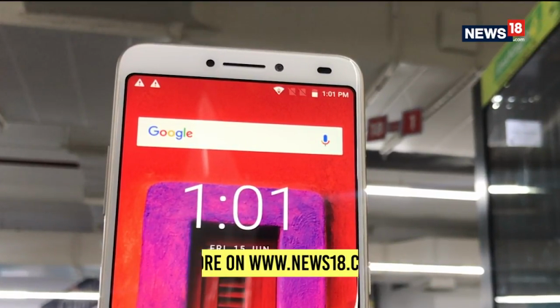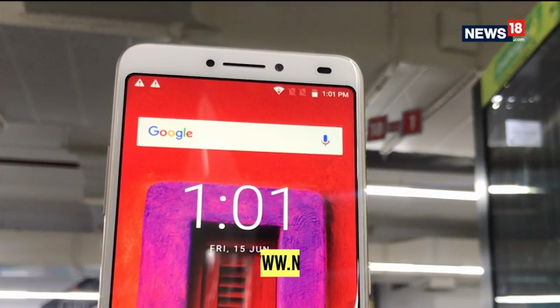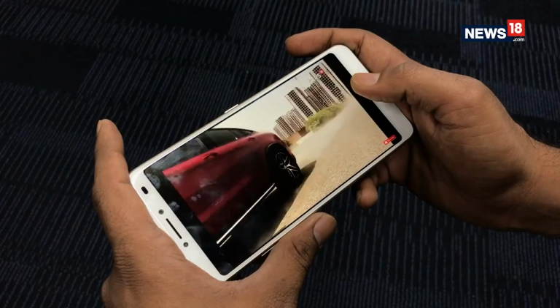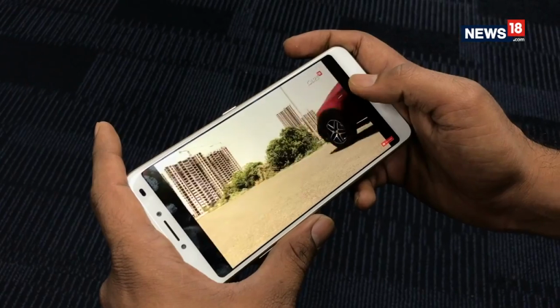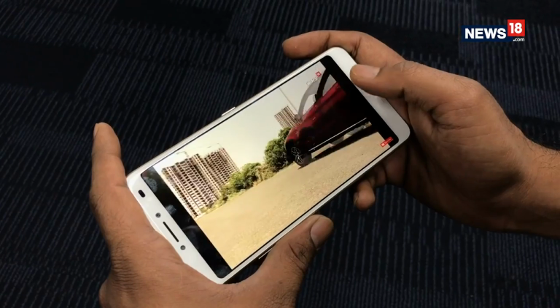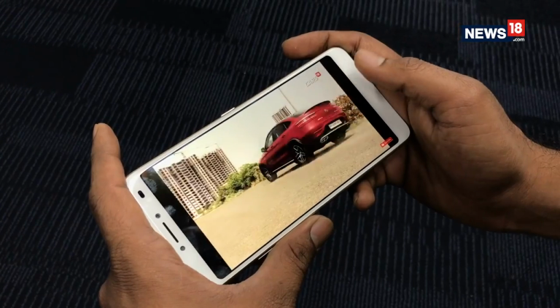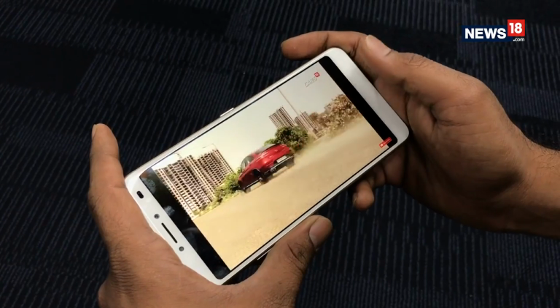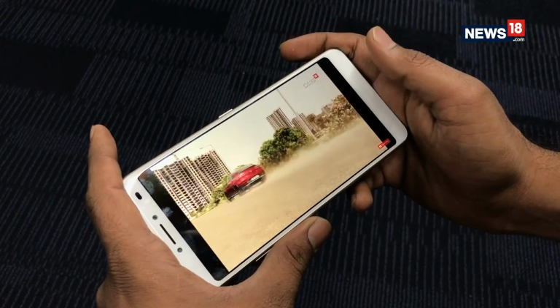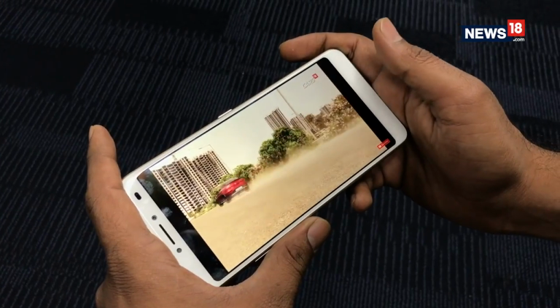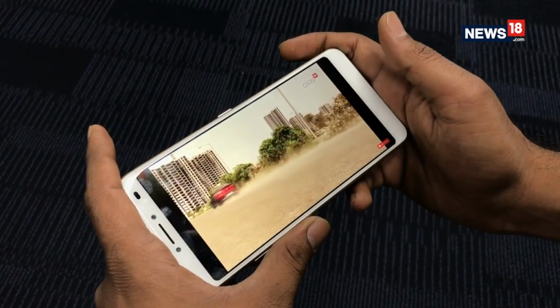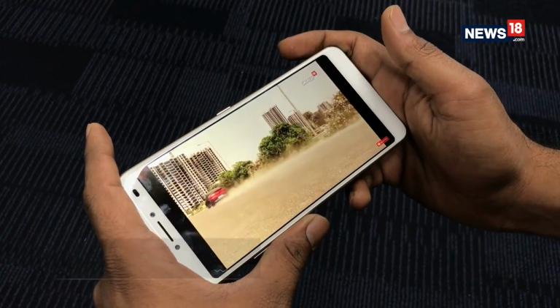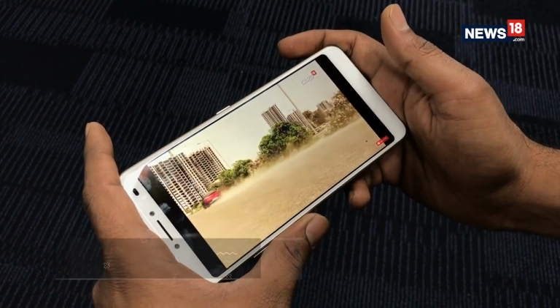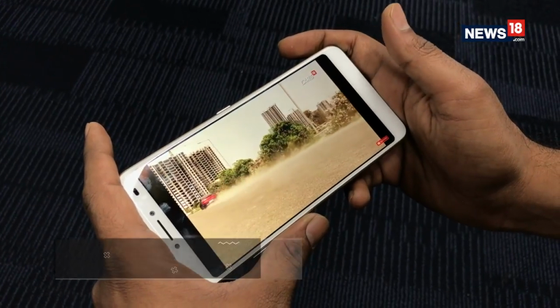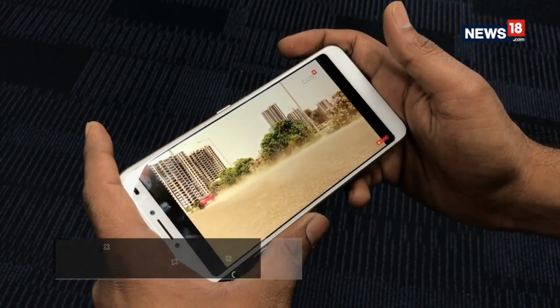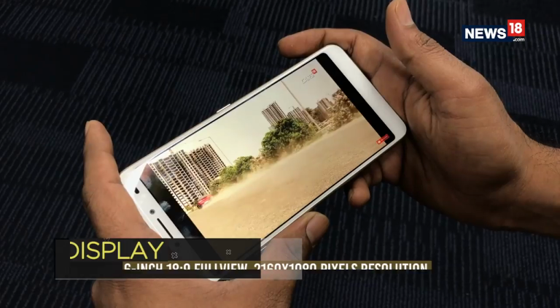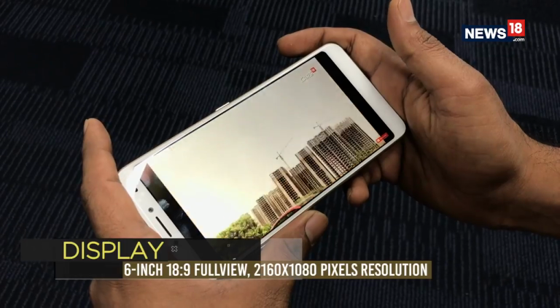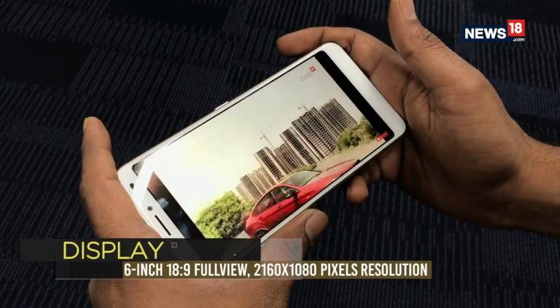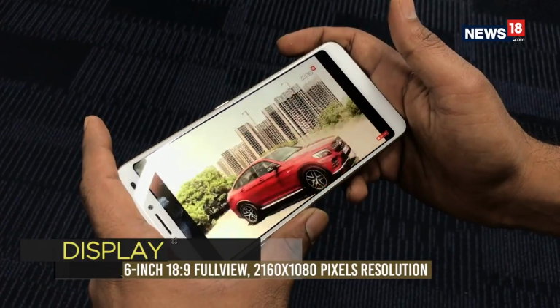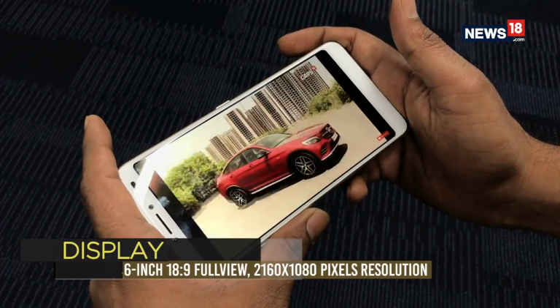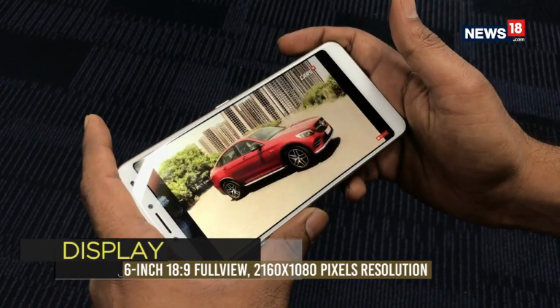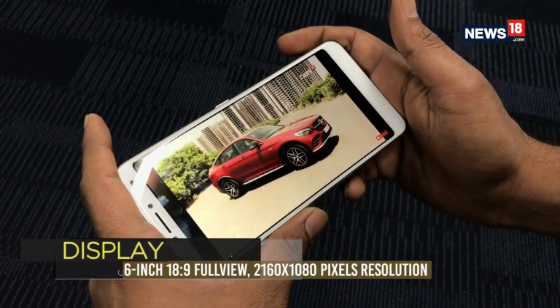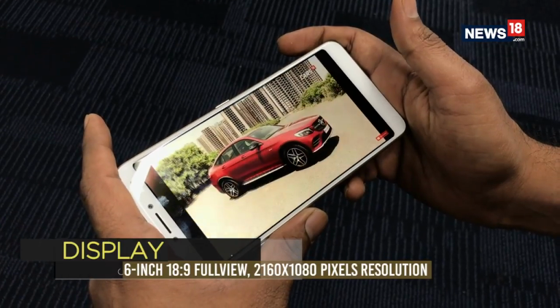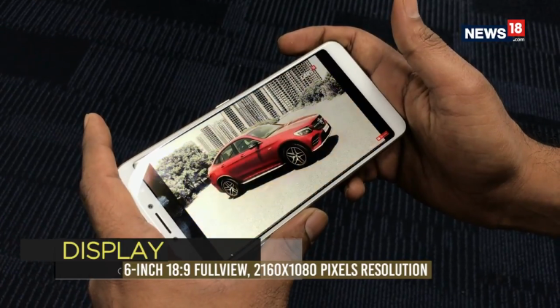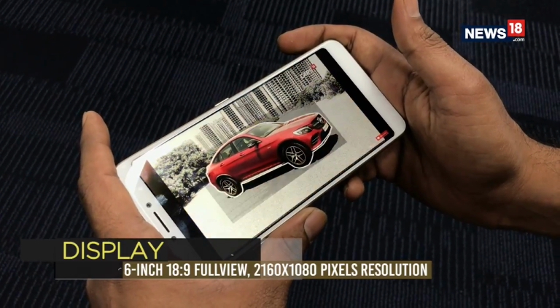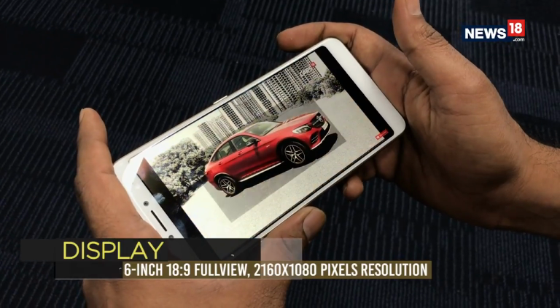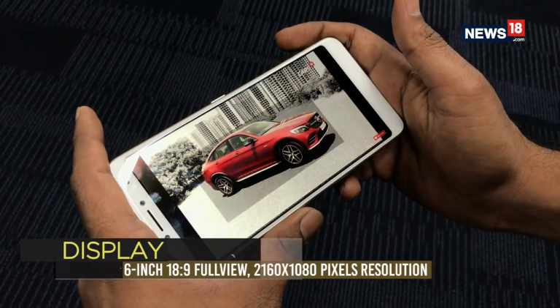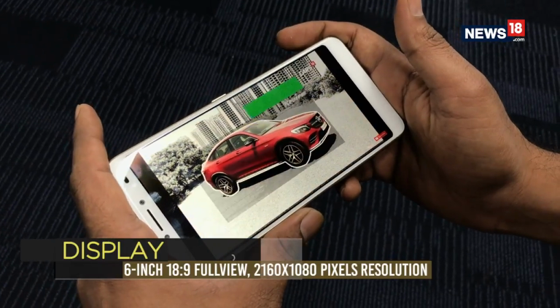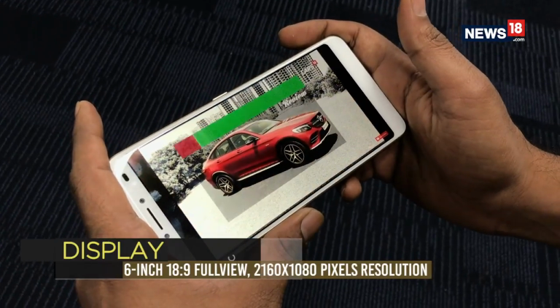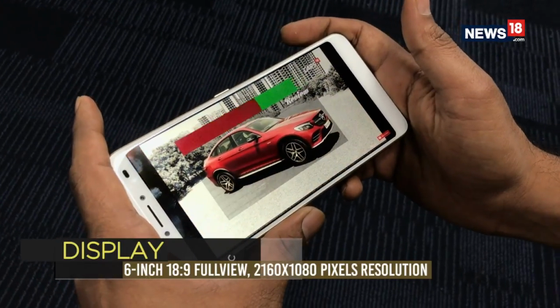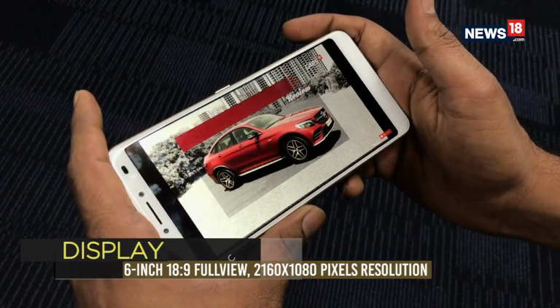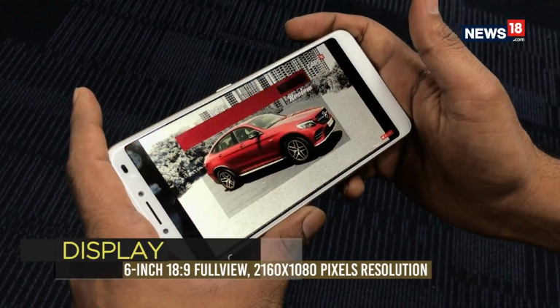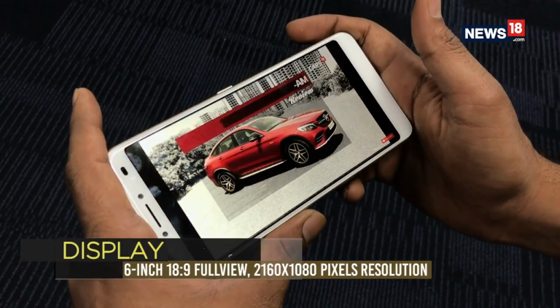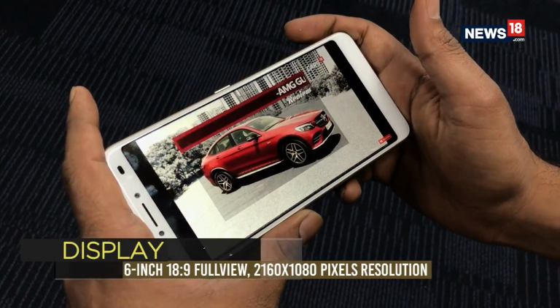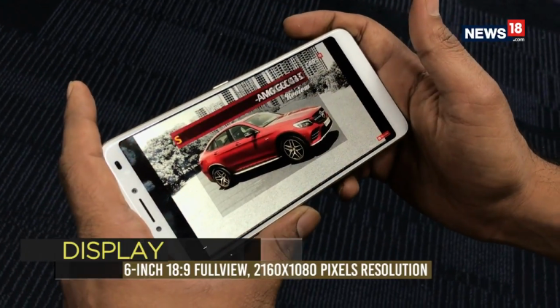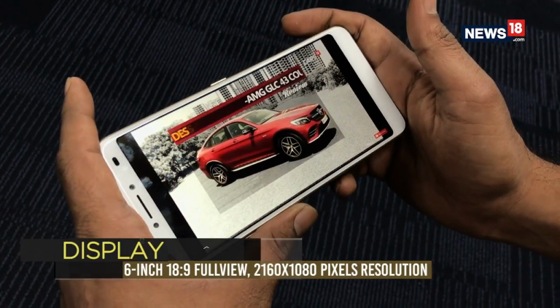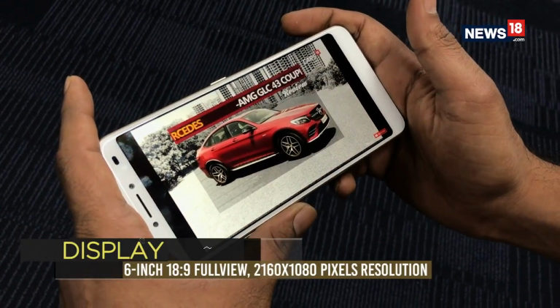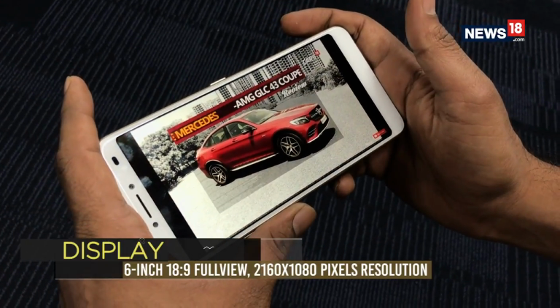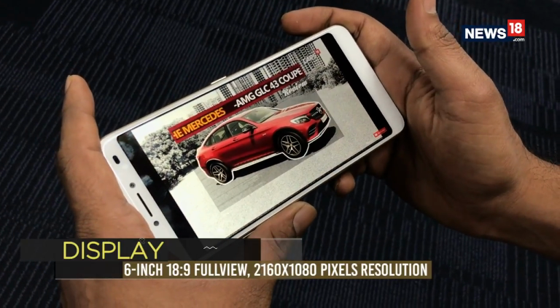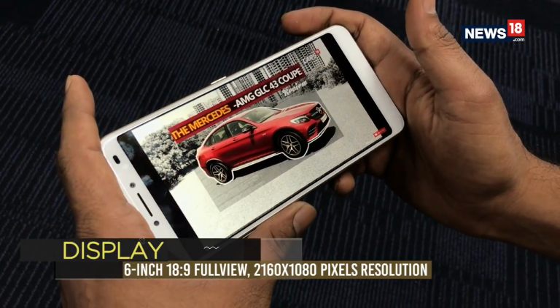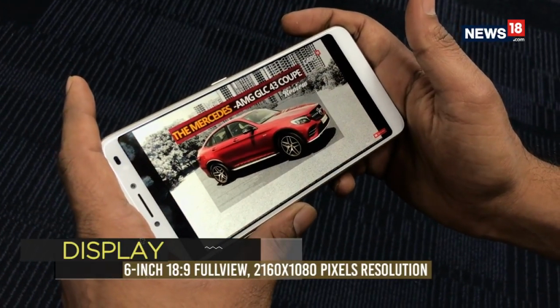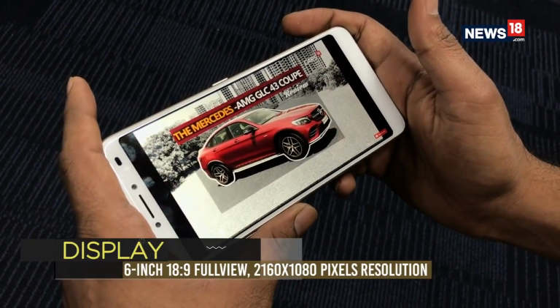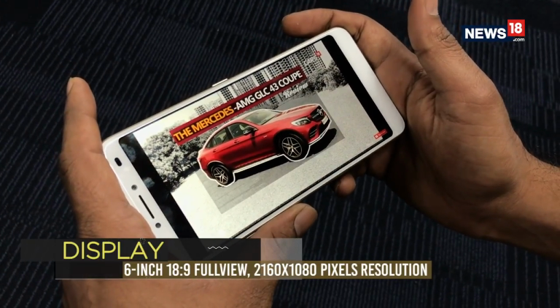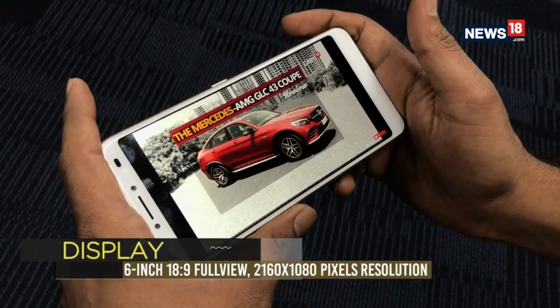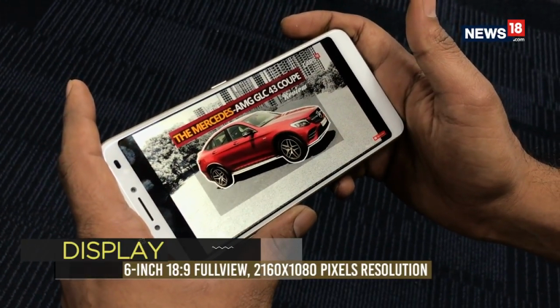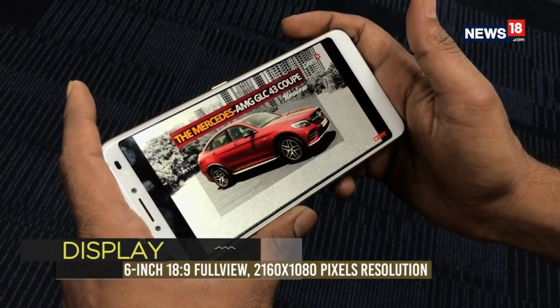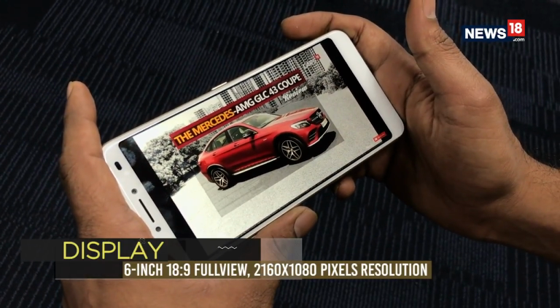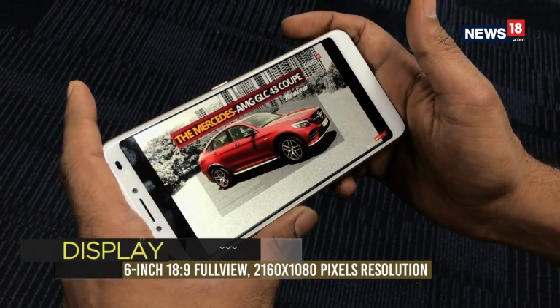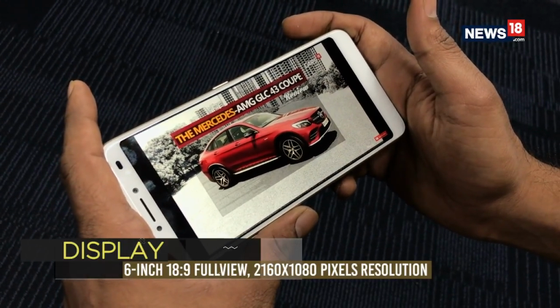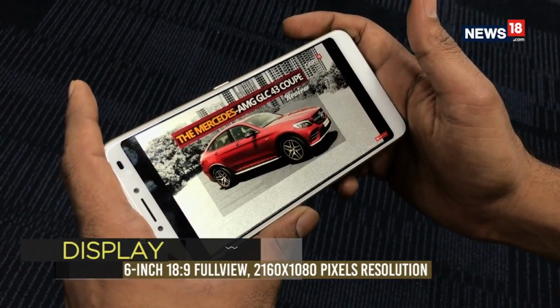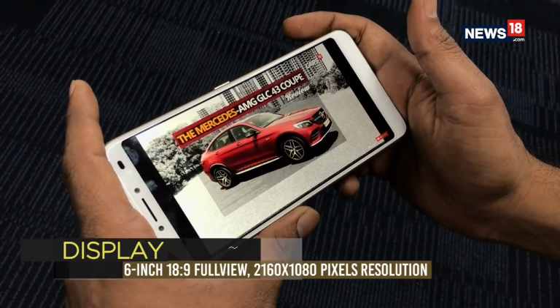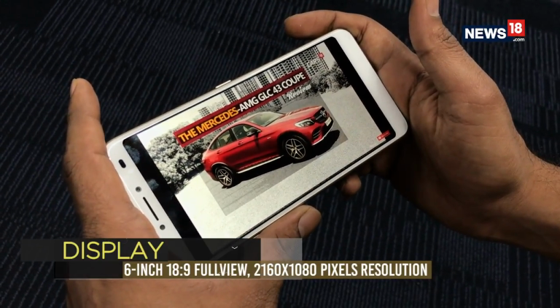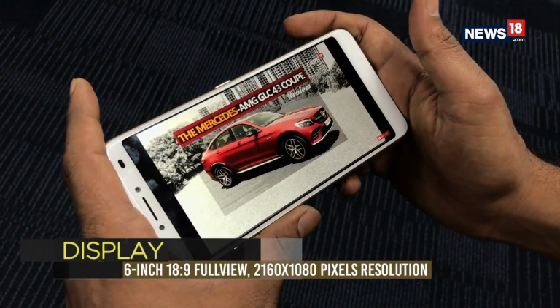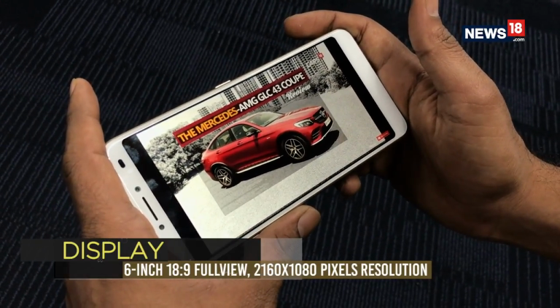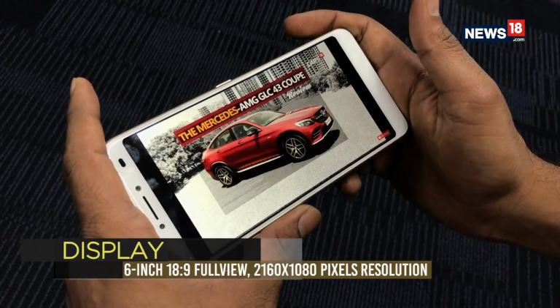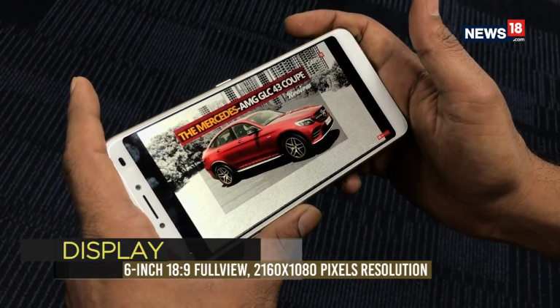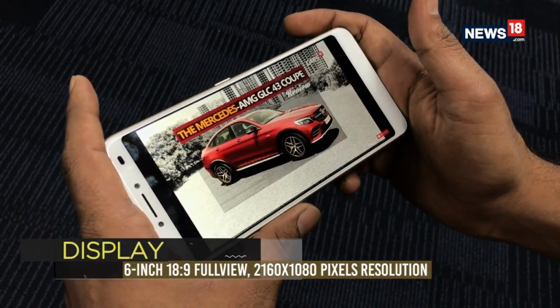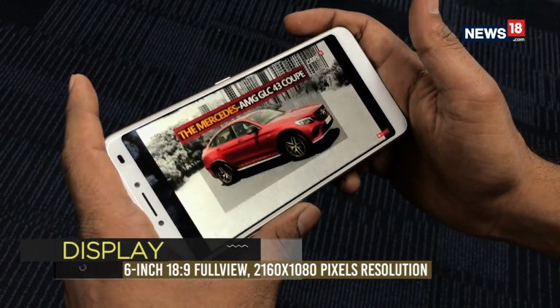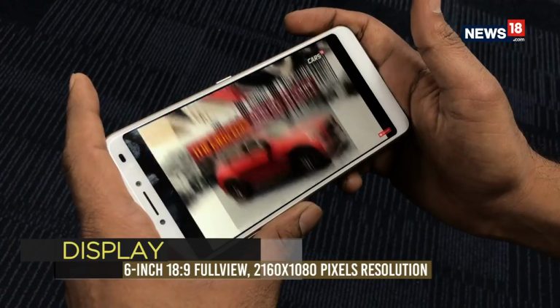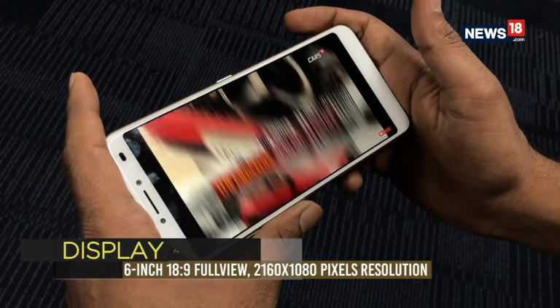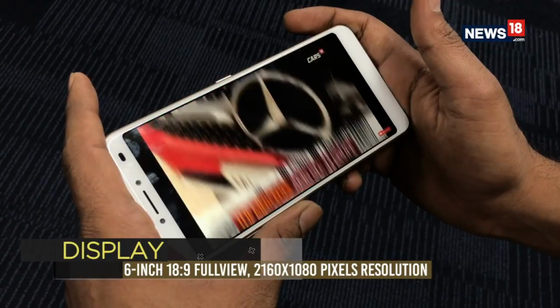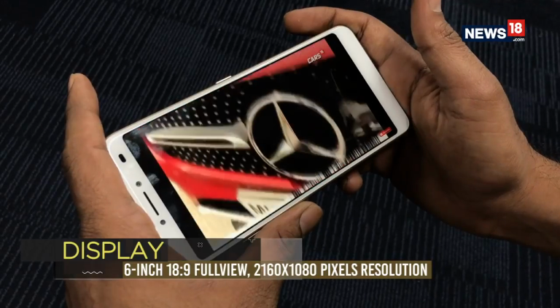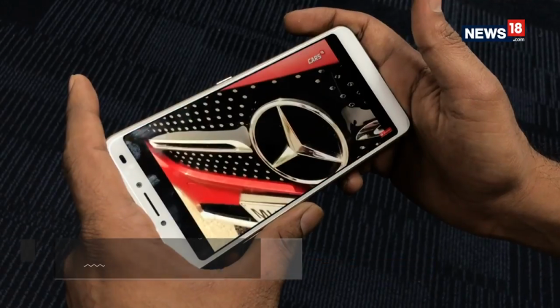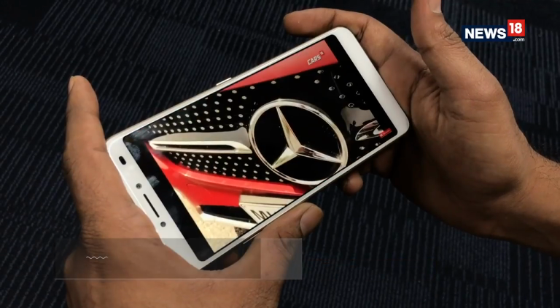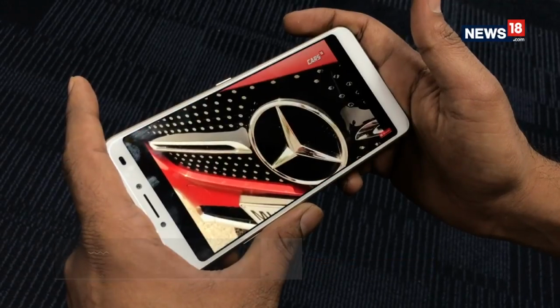The Full HD Plus display on the X1 Note has good viewing angles, delivers ample colors, and enough brightness to be visible under broad daylight.